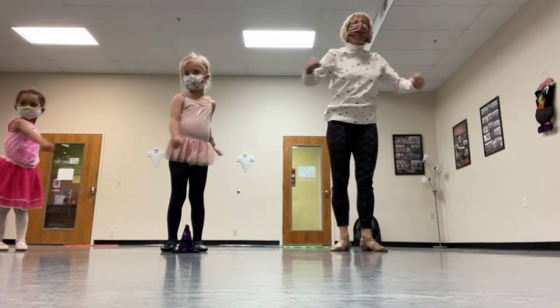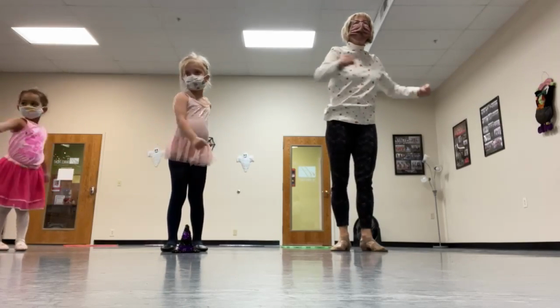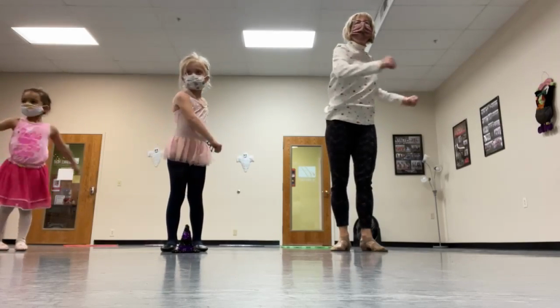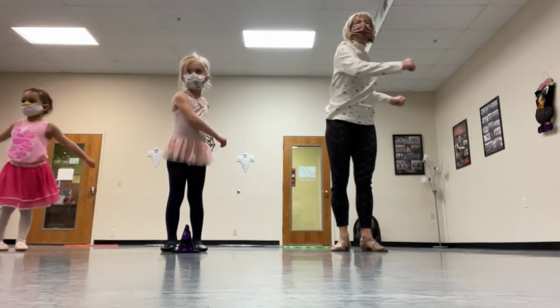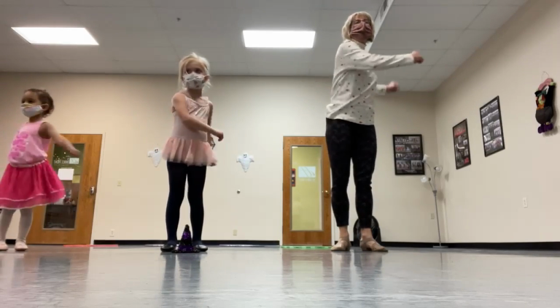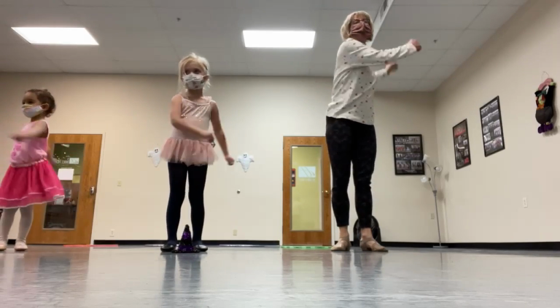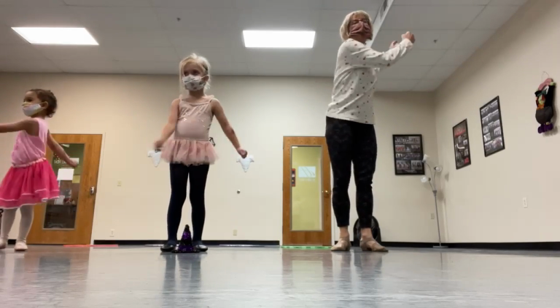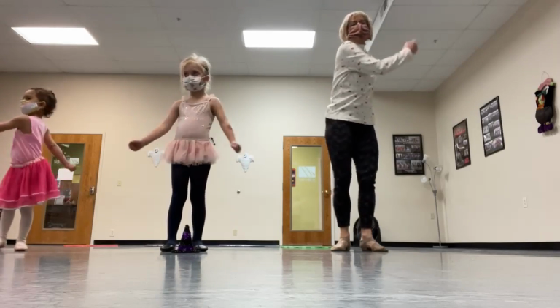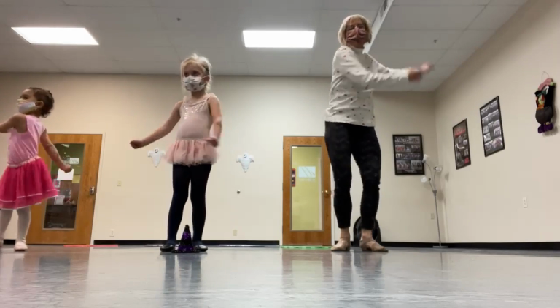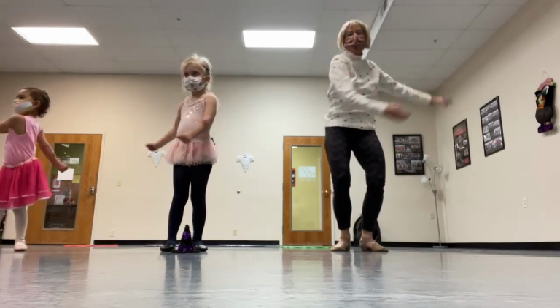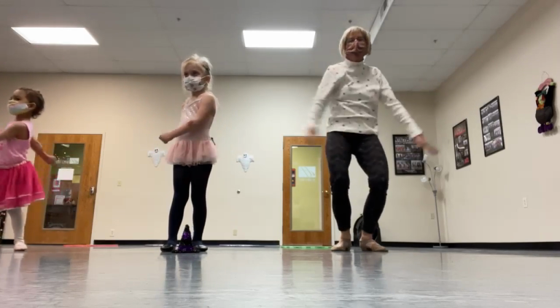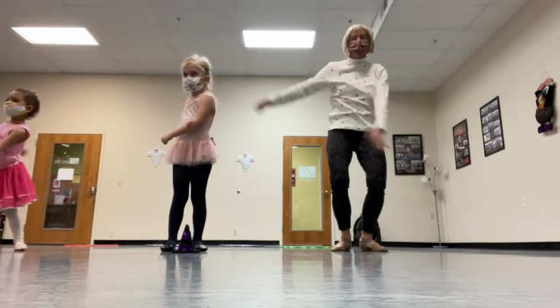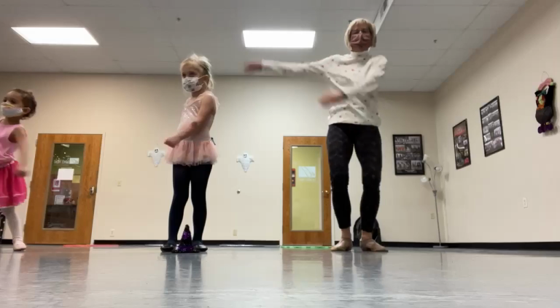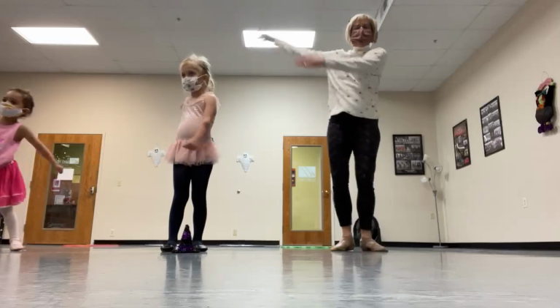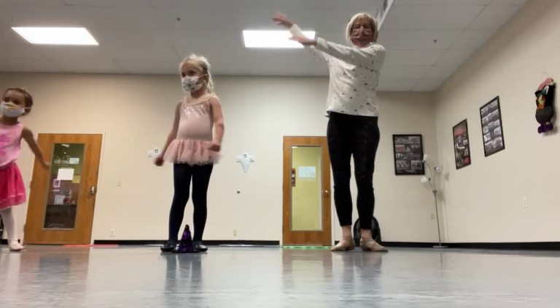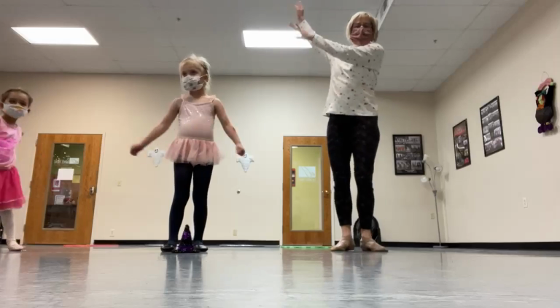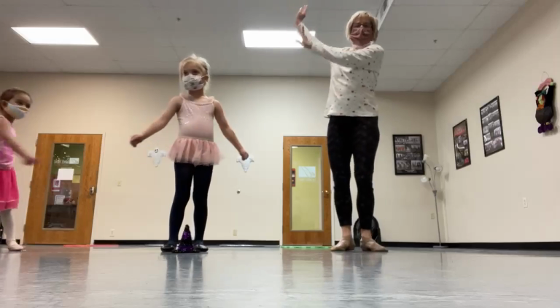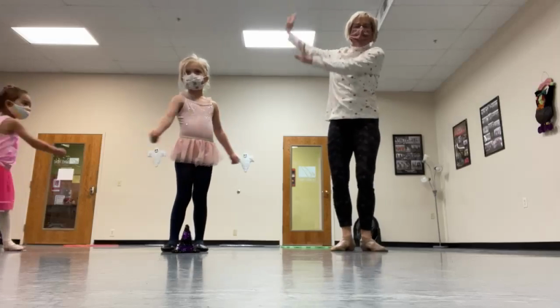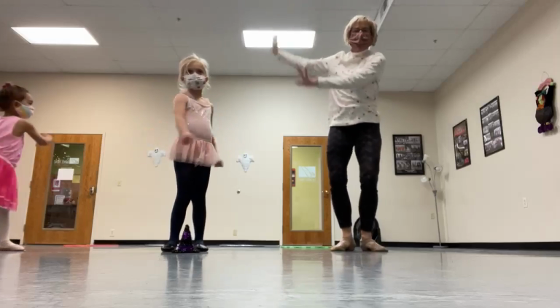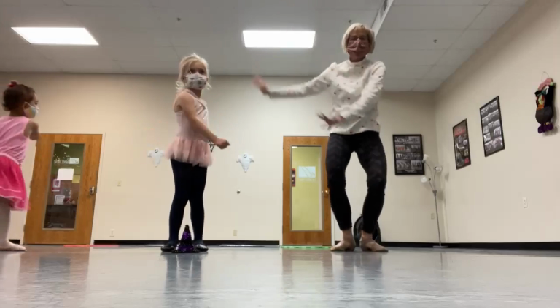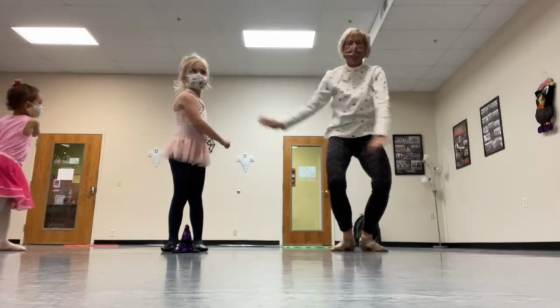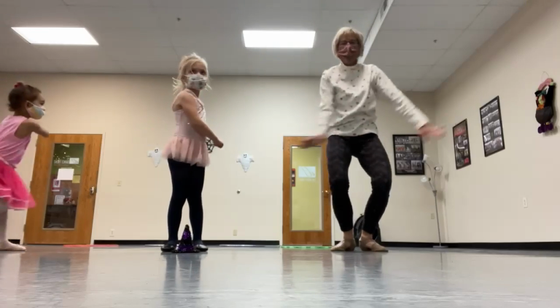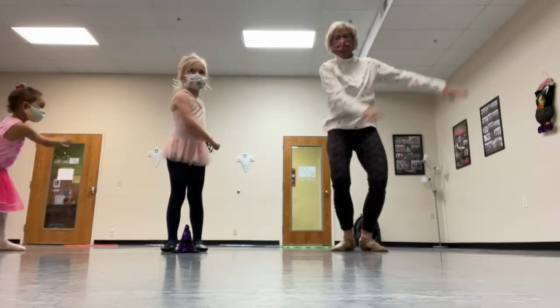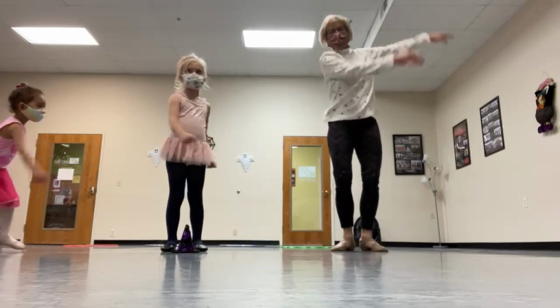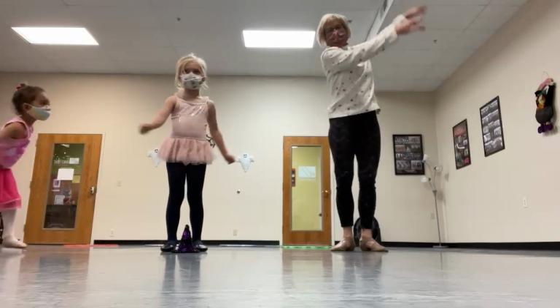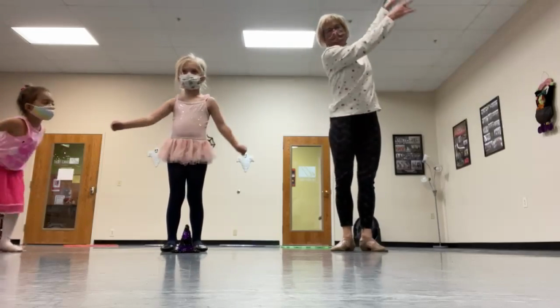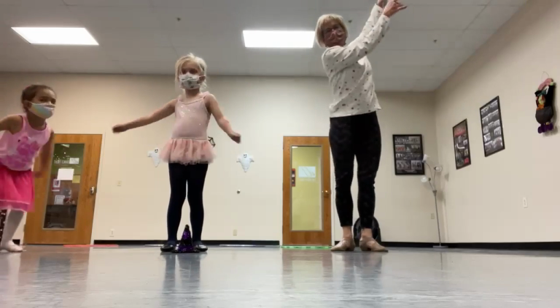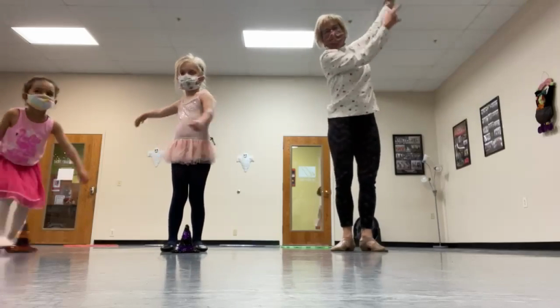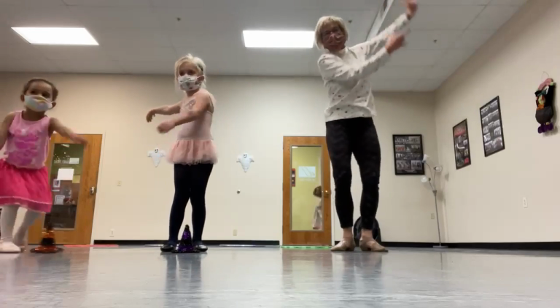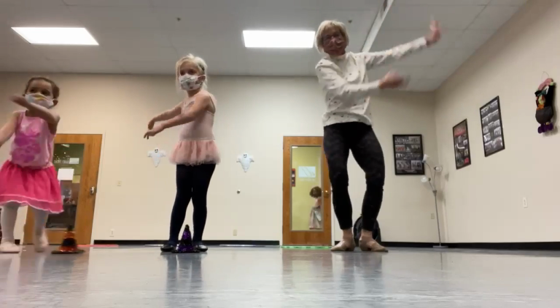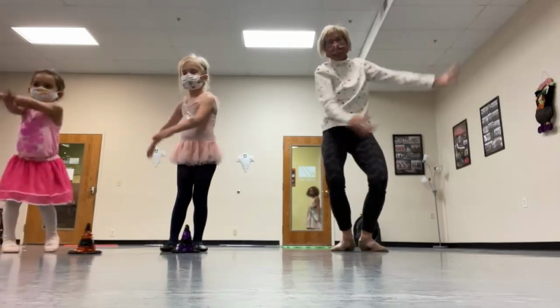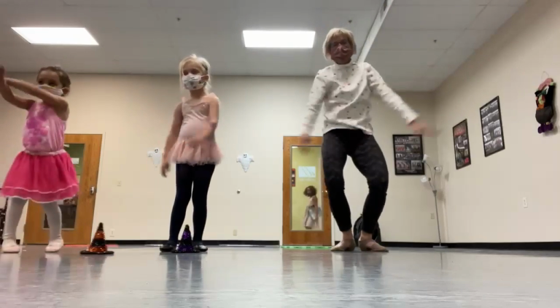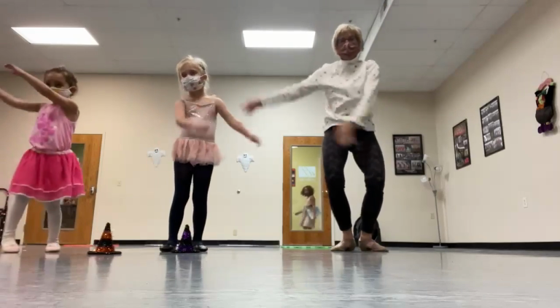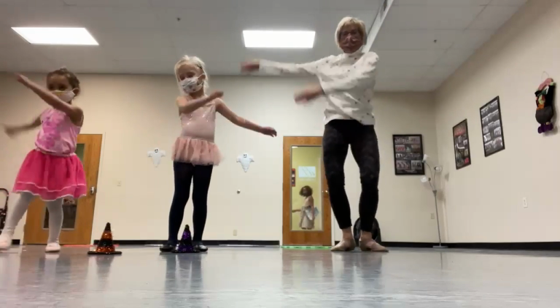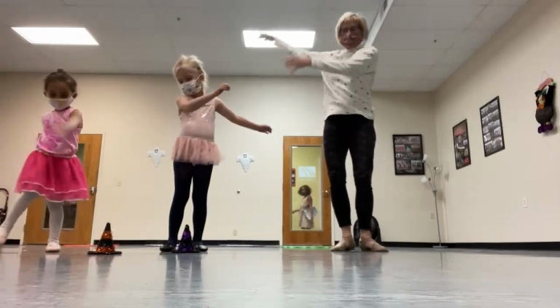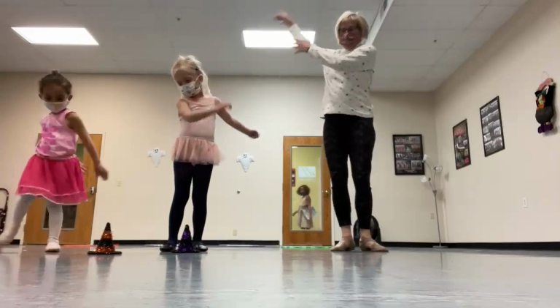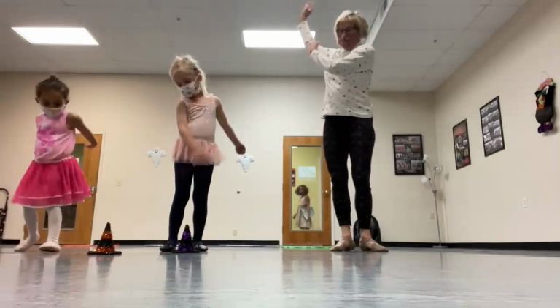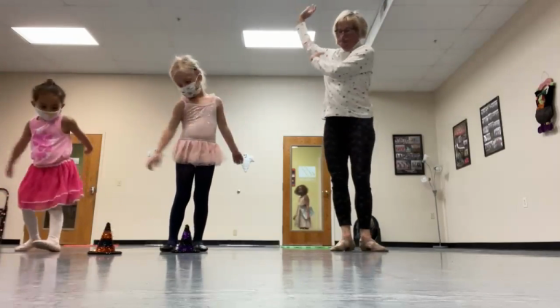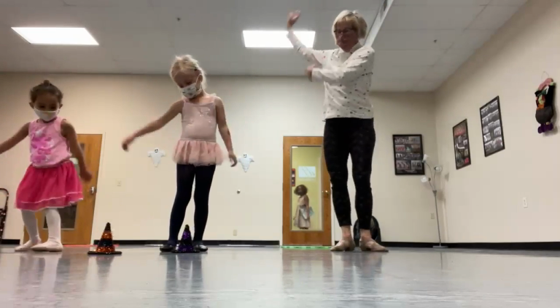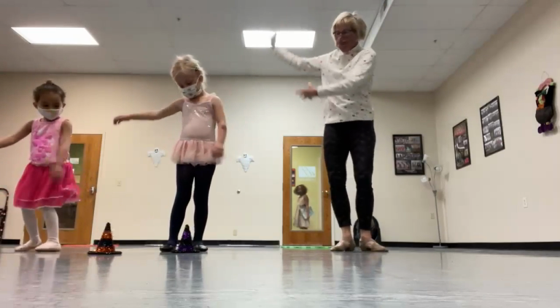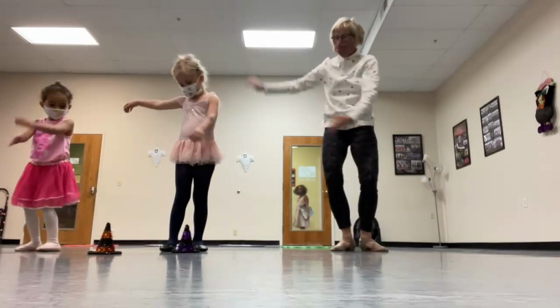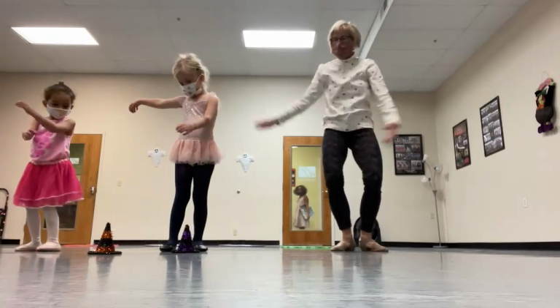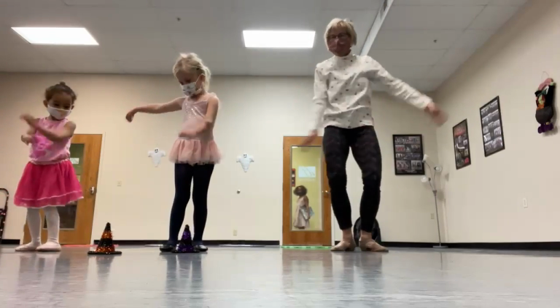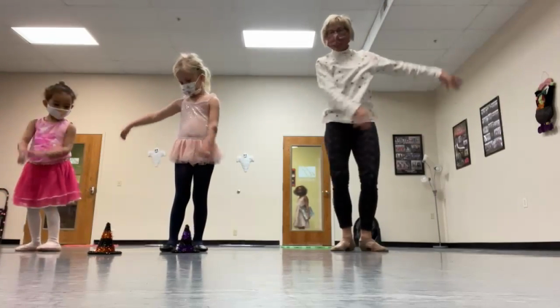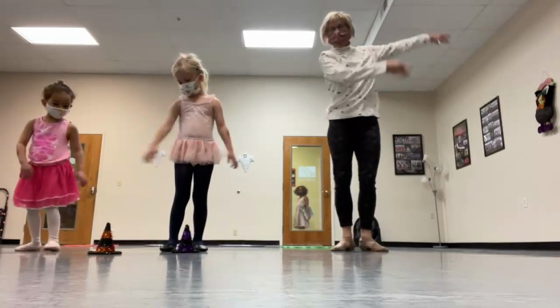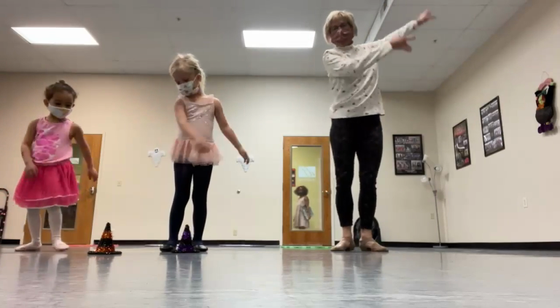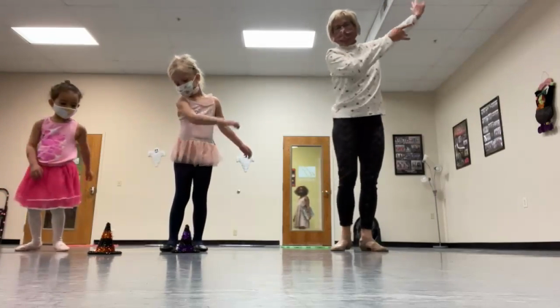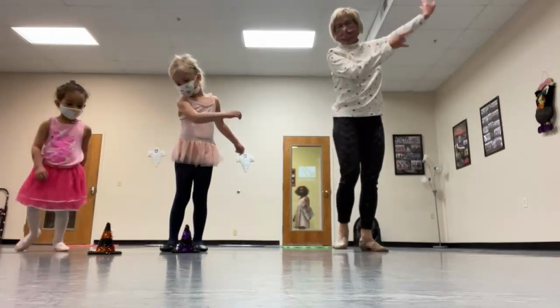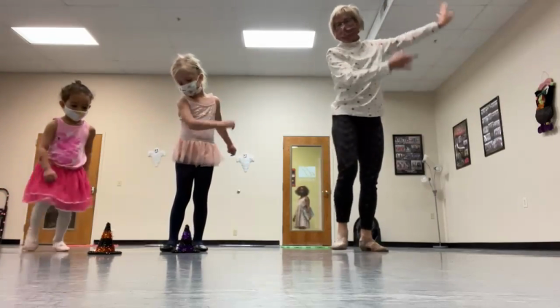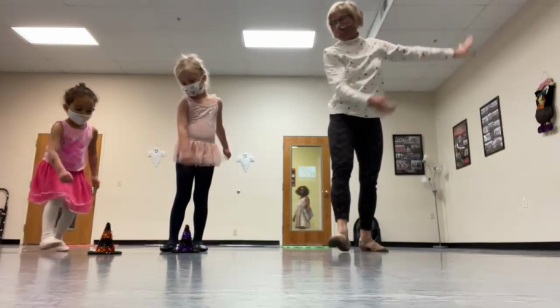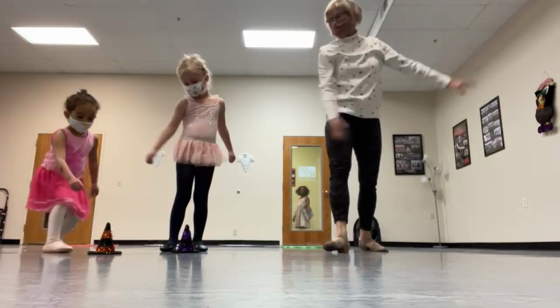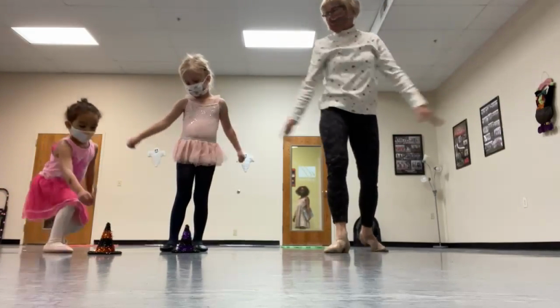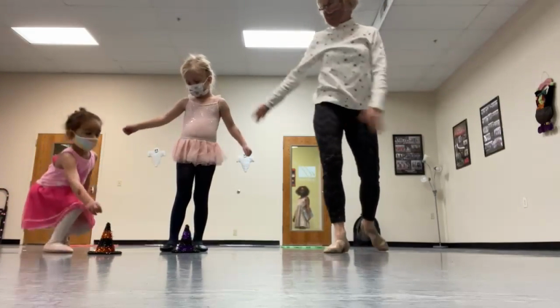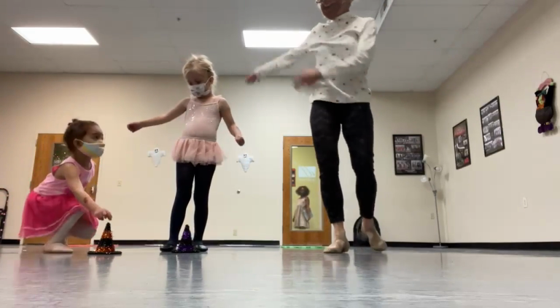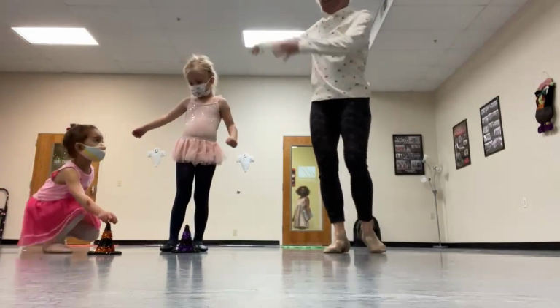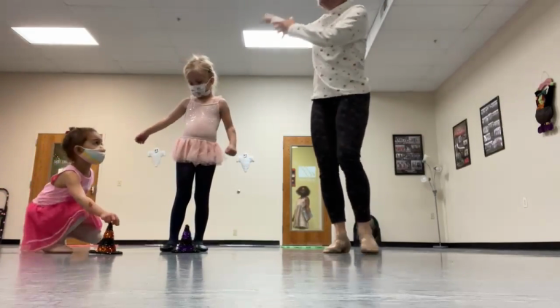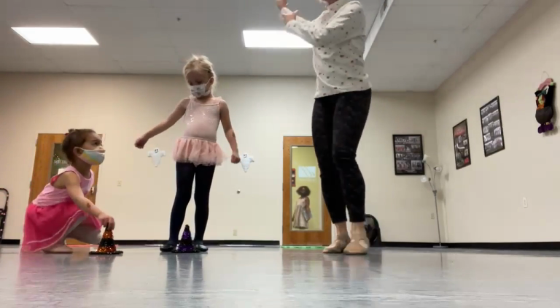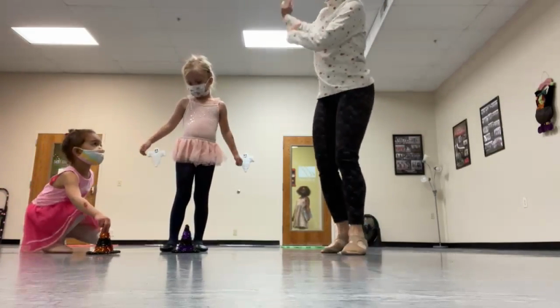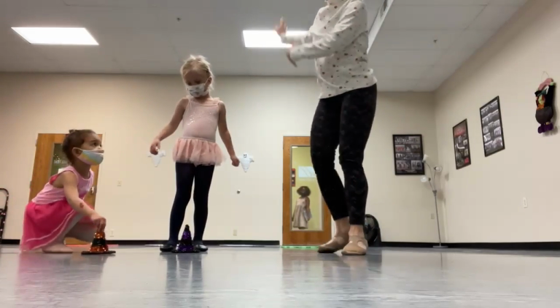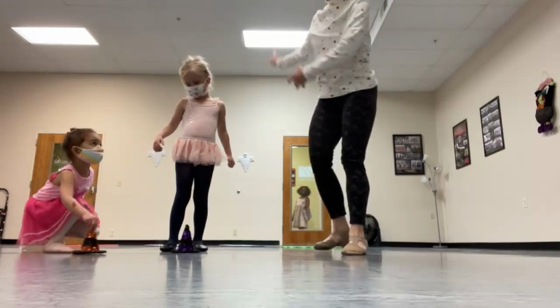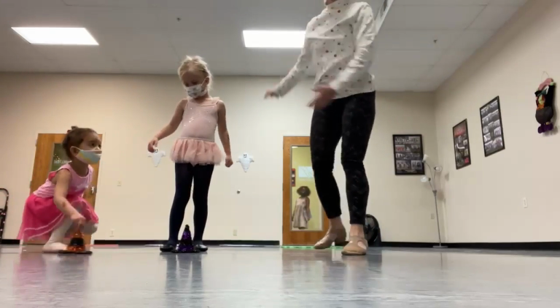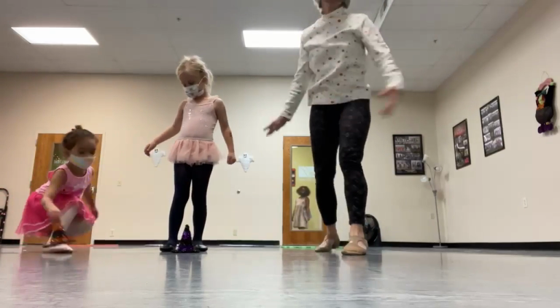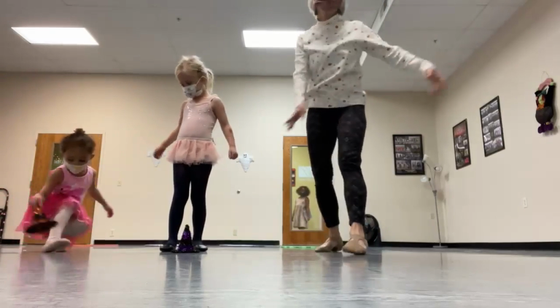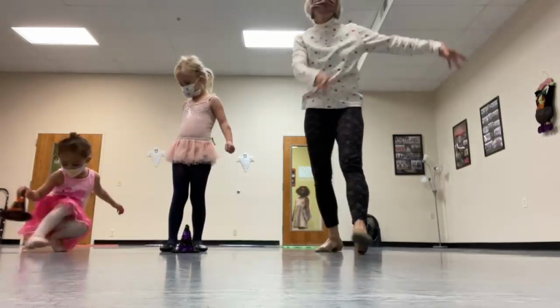Yes, sweep your arms. Sweep. Sweep. Sweep. Sweep. Sweep. That's okay.